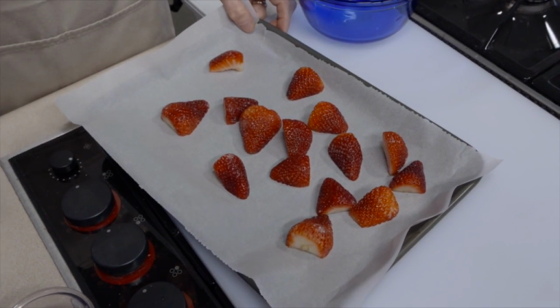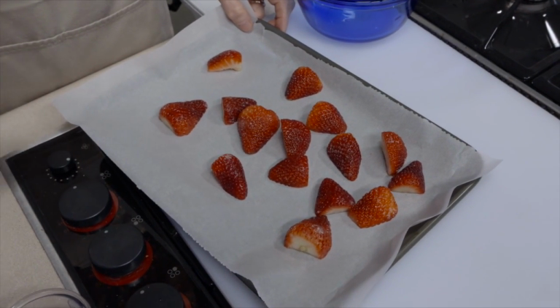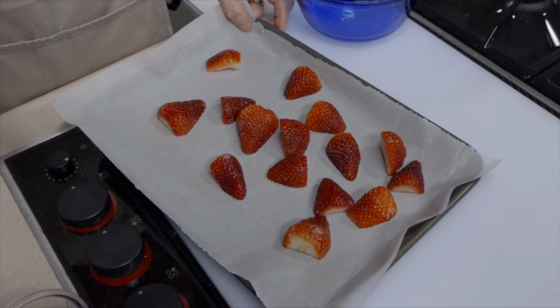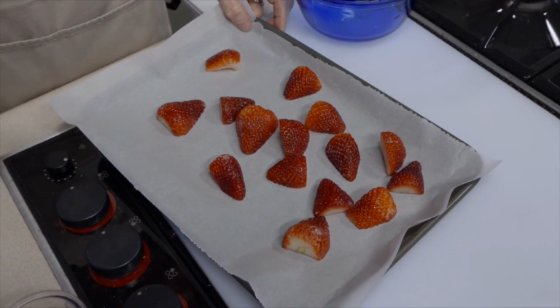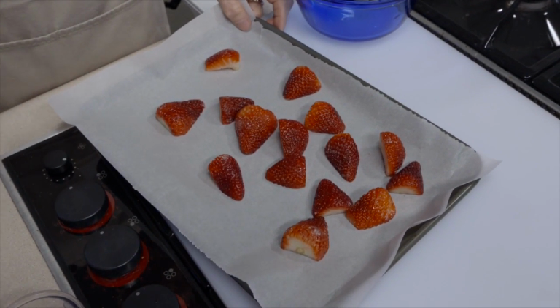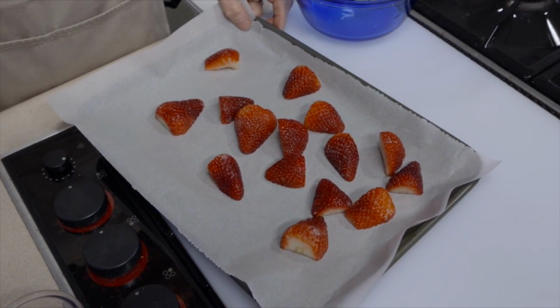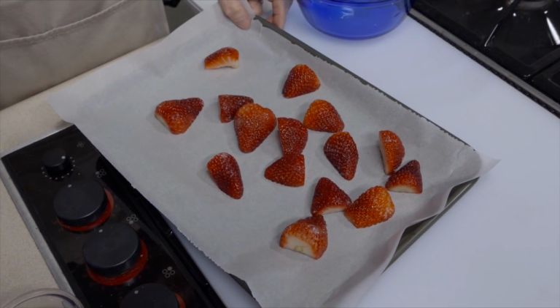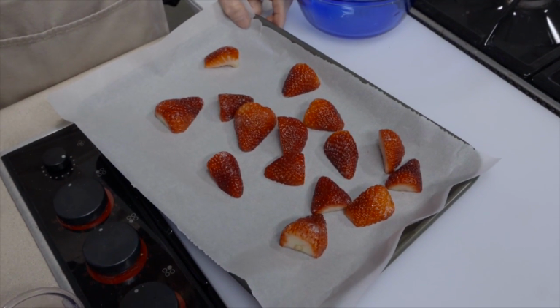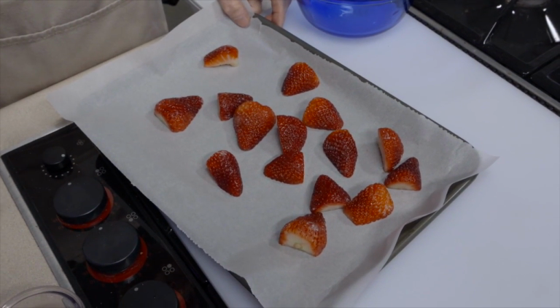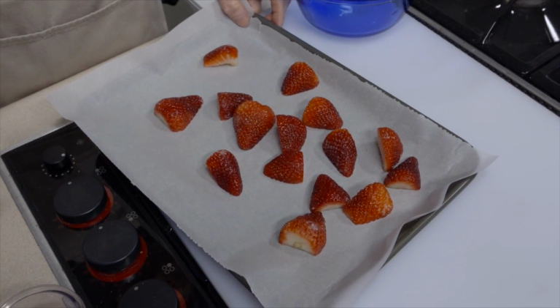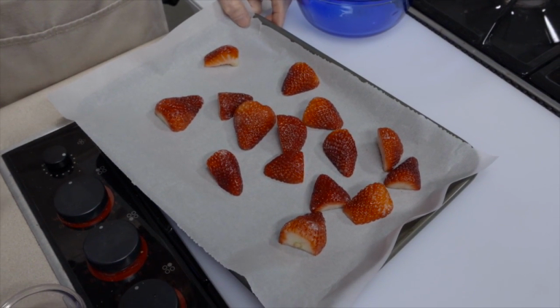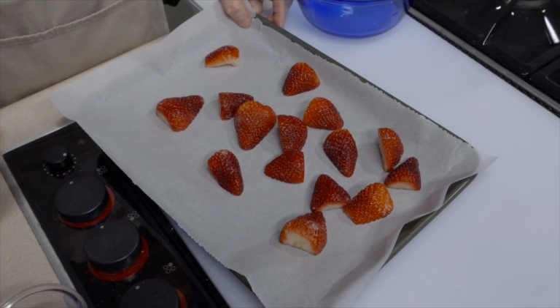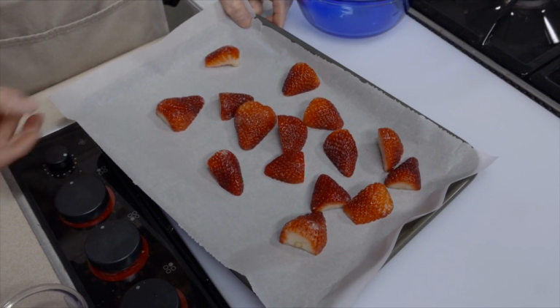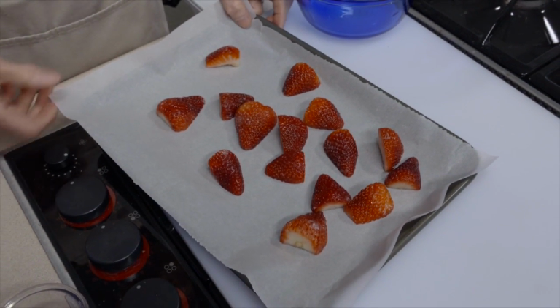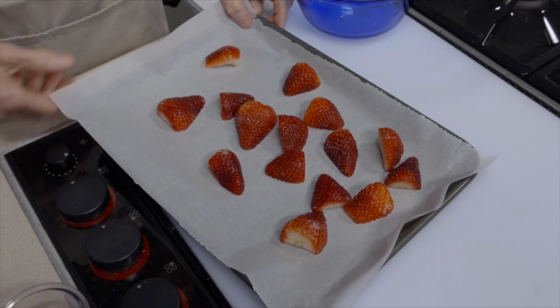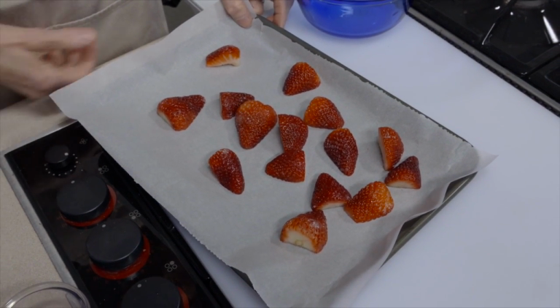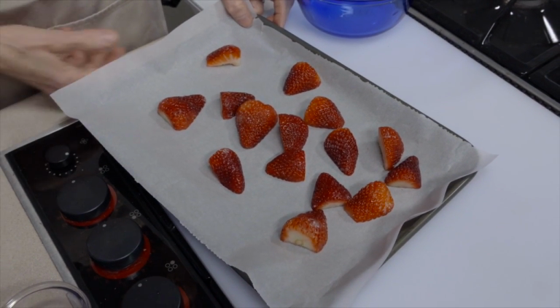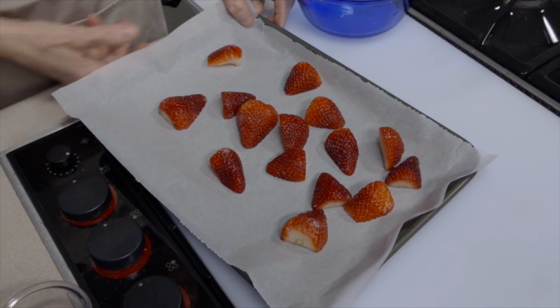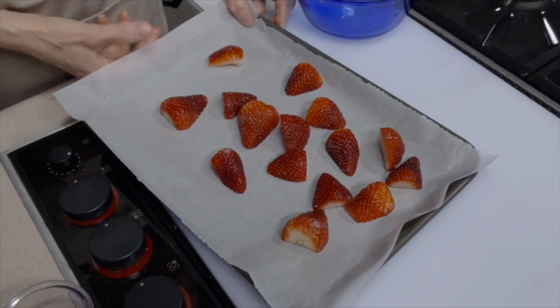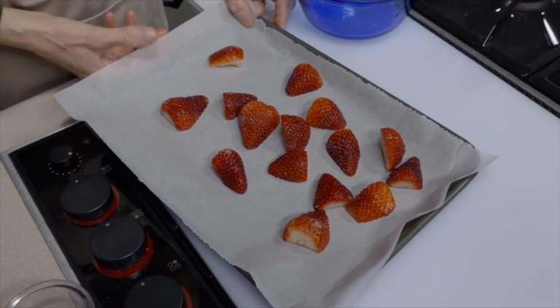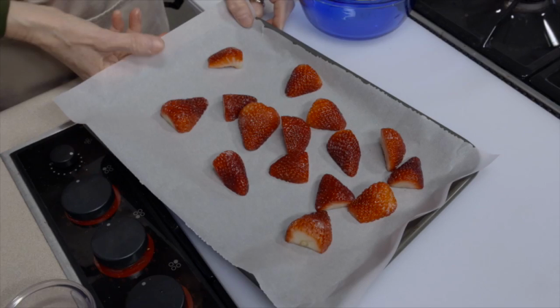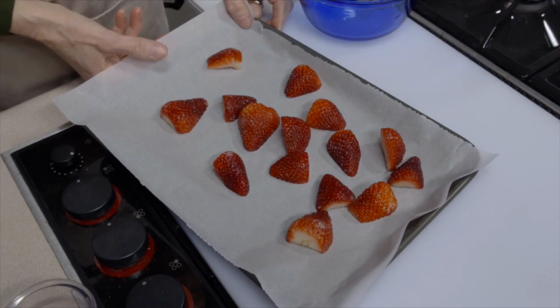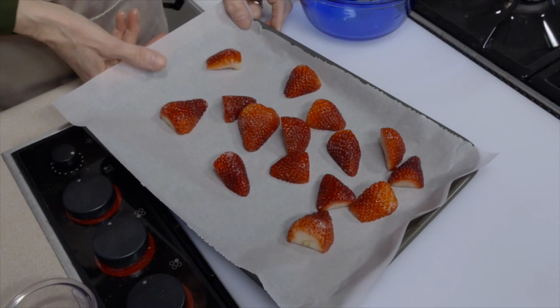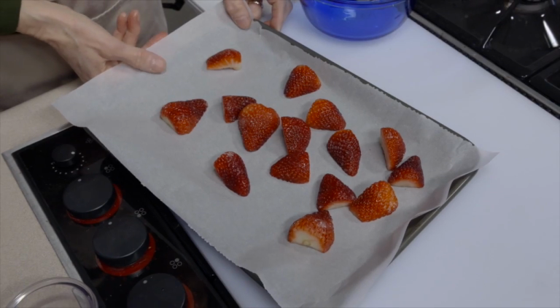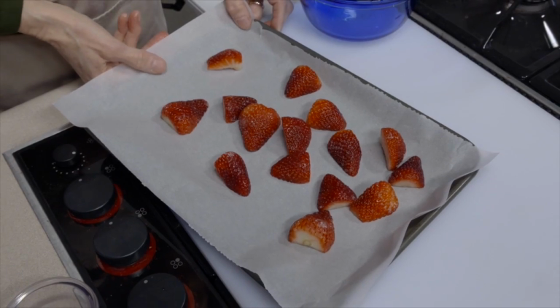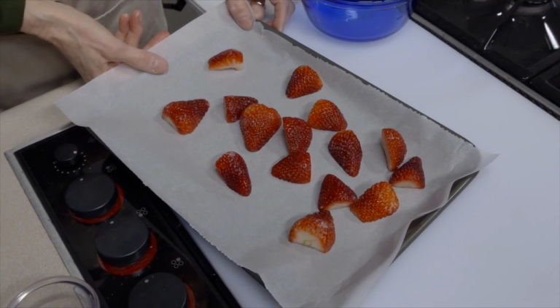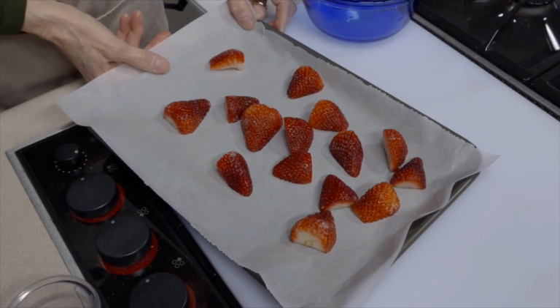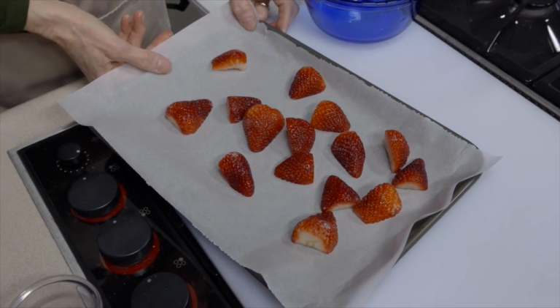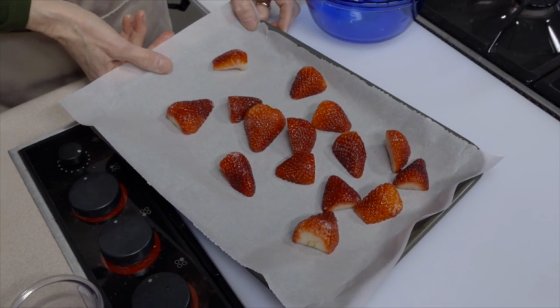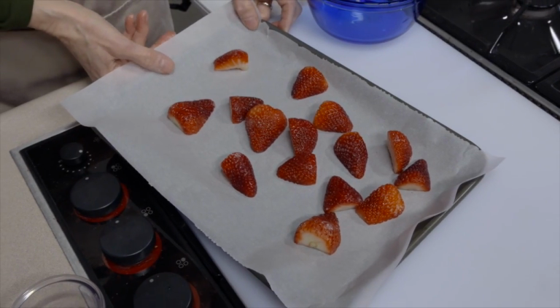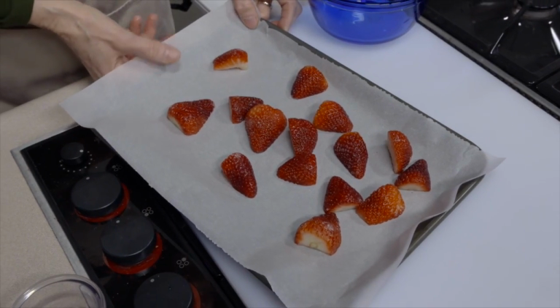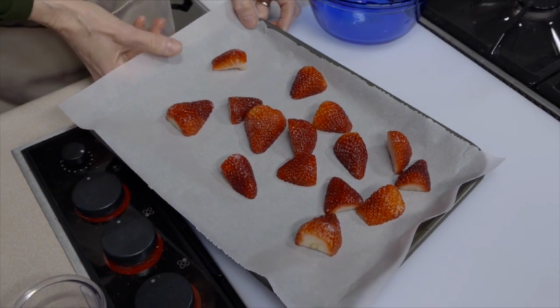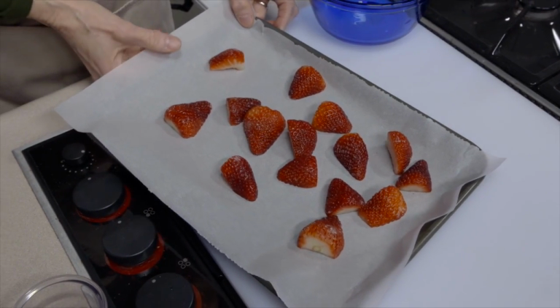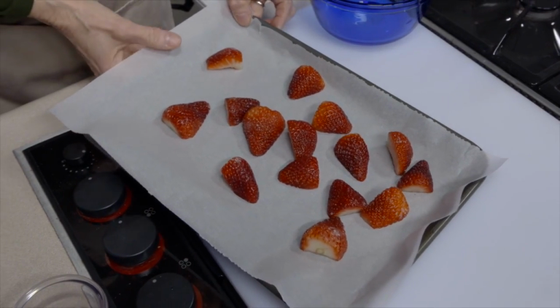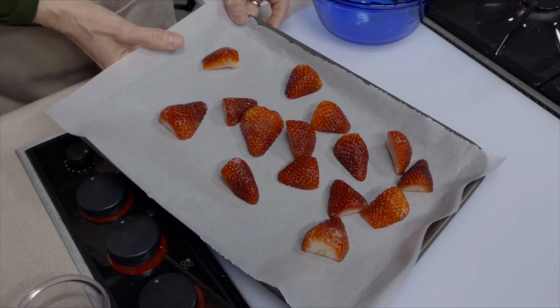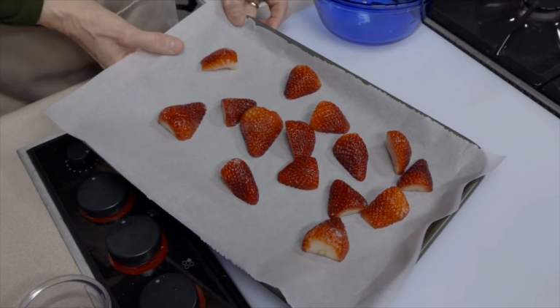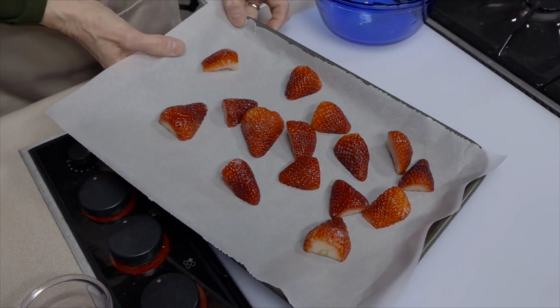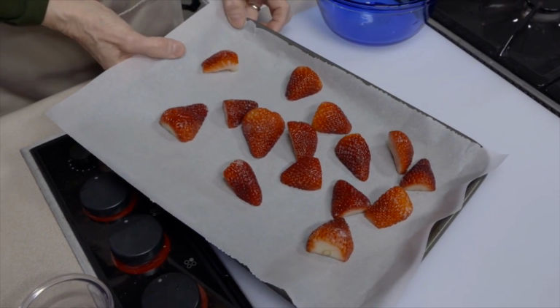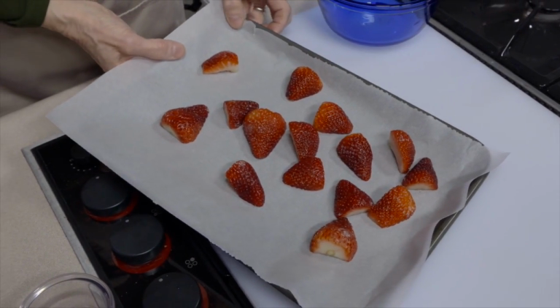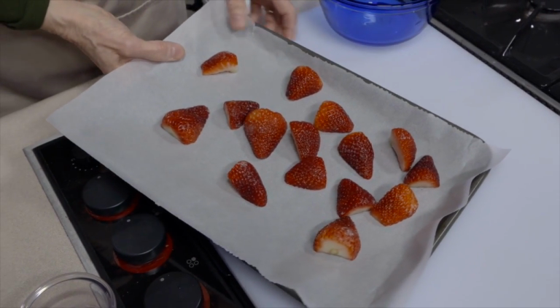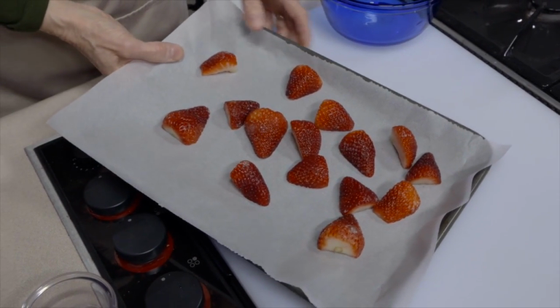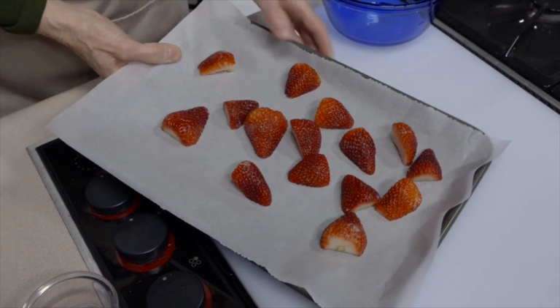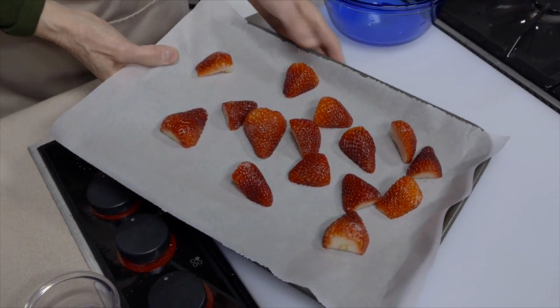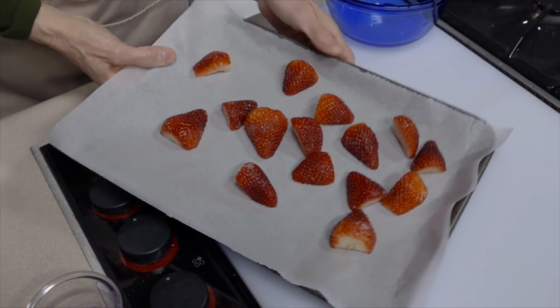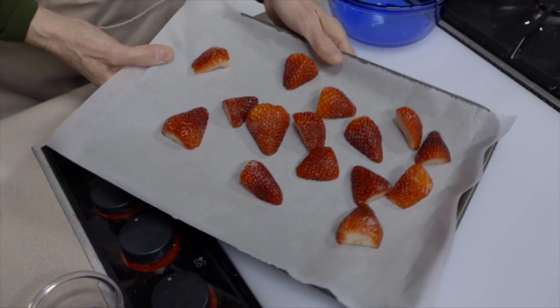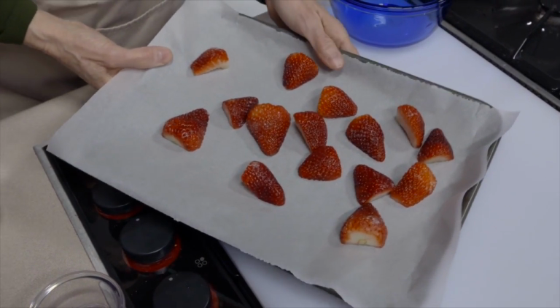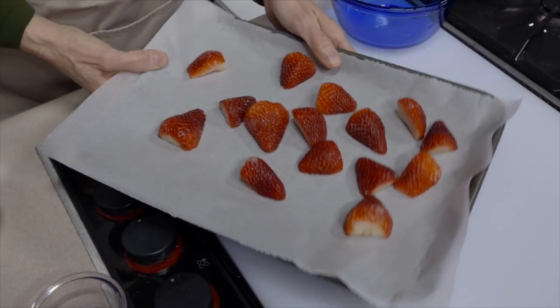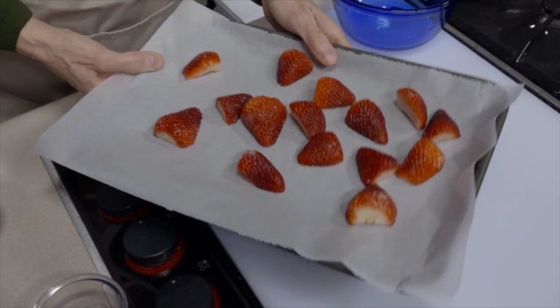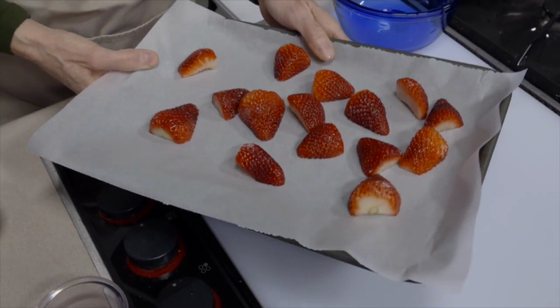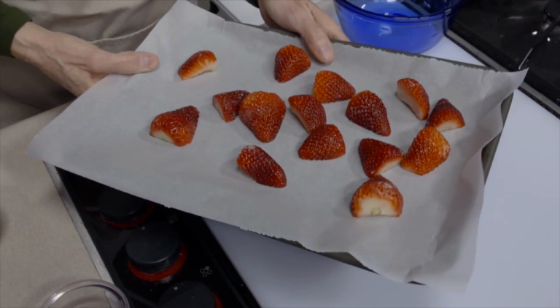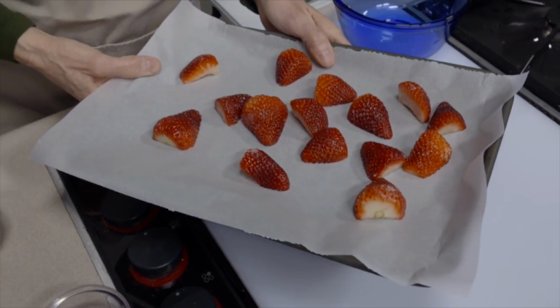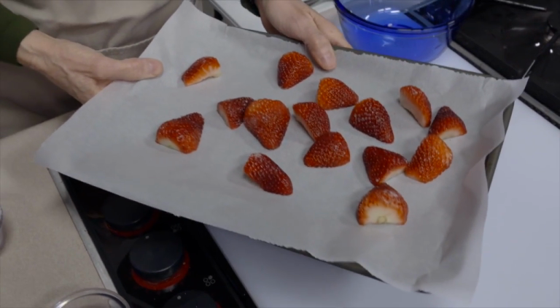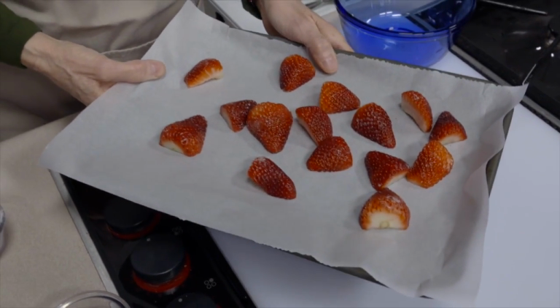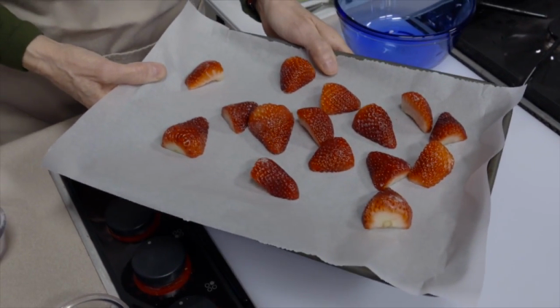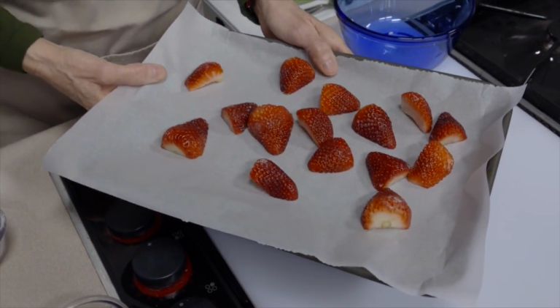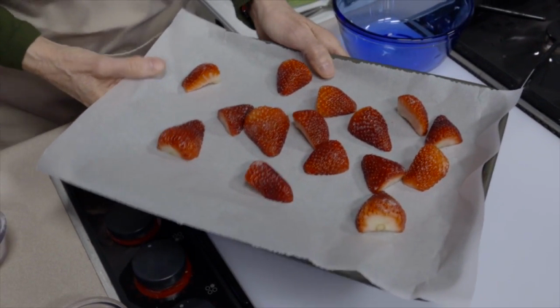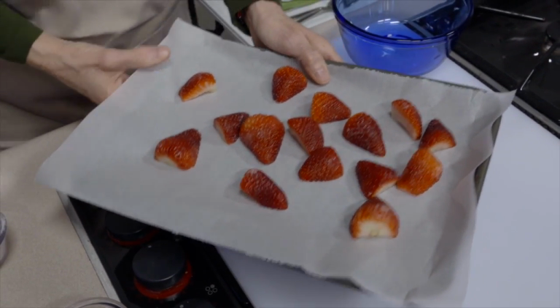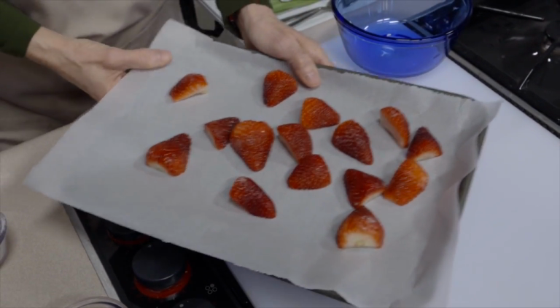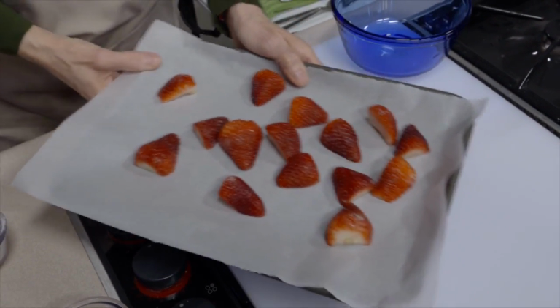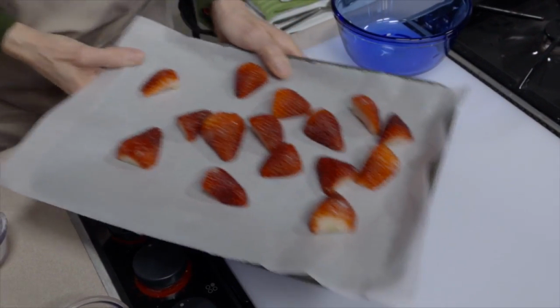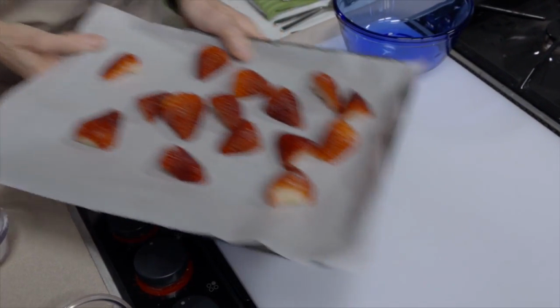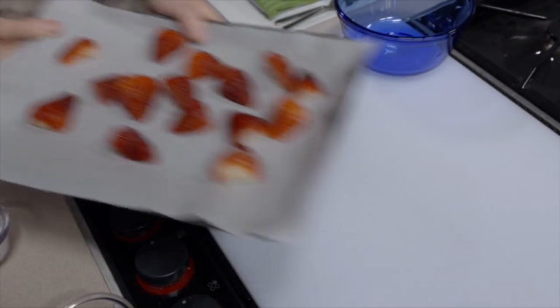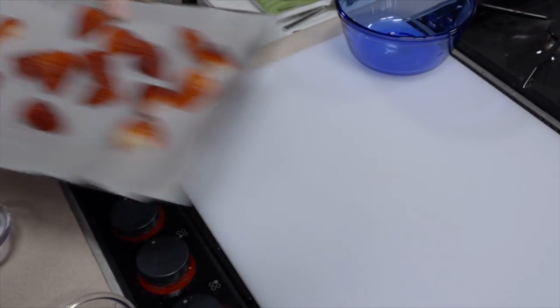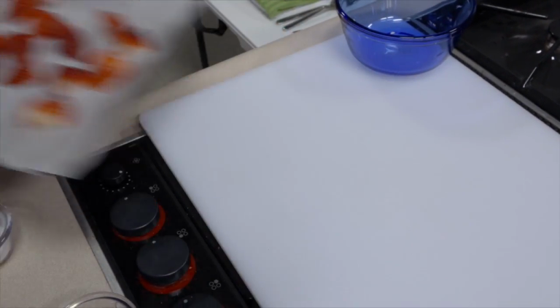These are going to go in the oven. You can use them directly after they come out, or let them cool a little bit — you can even make them up a couple of days ahead, which gives you some time and freedom.